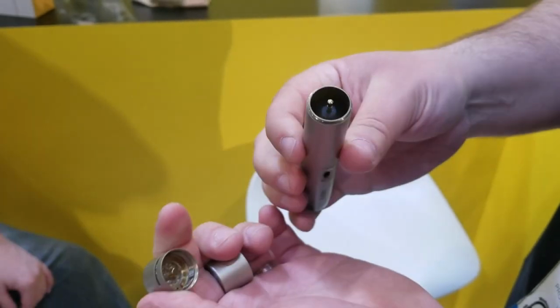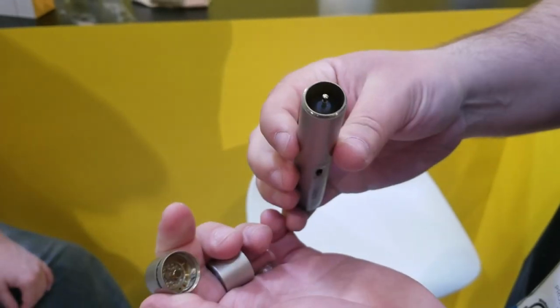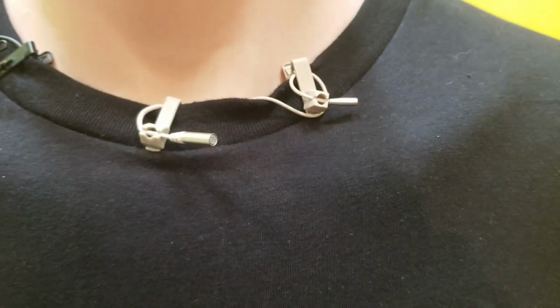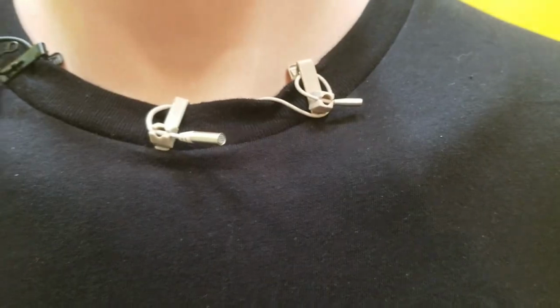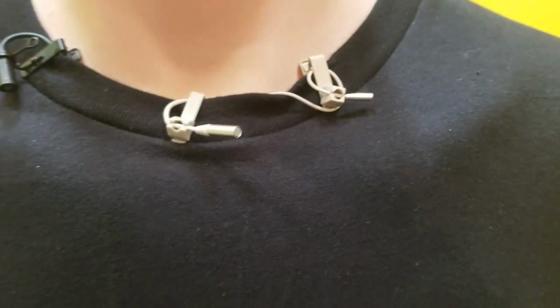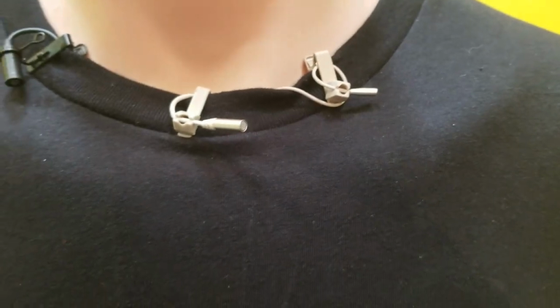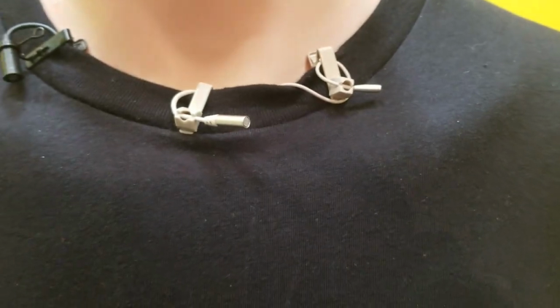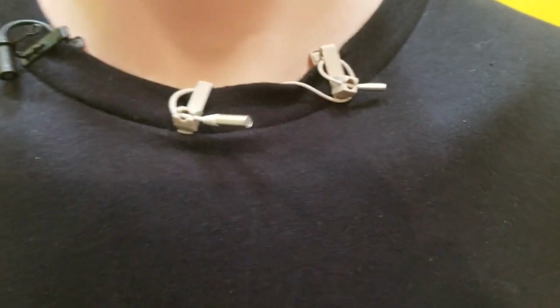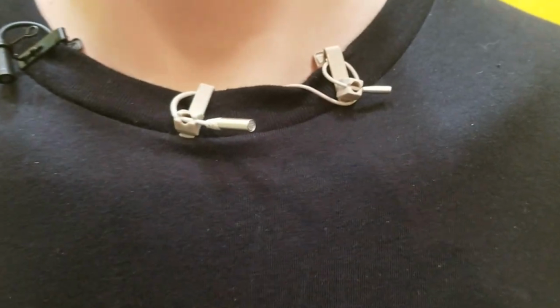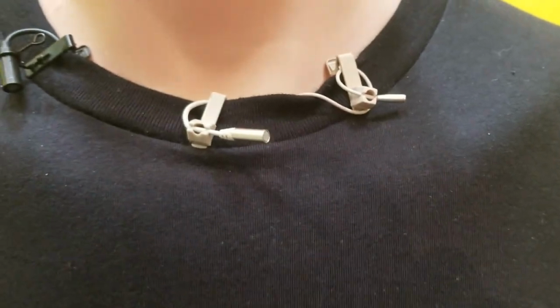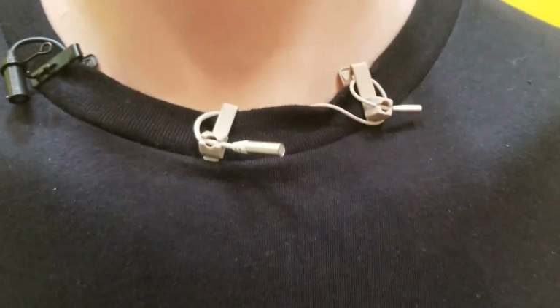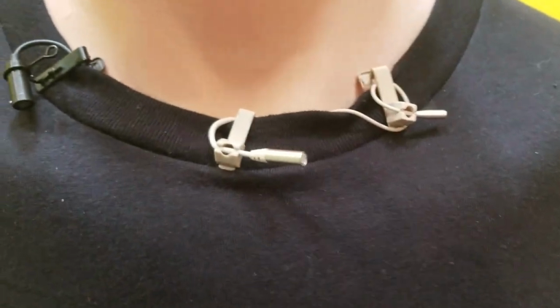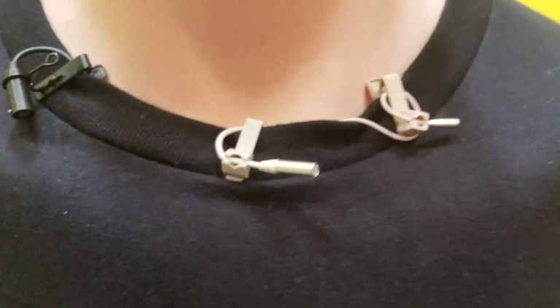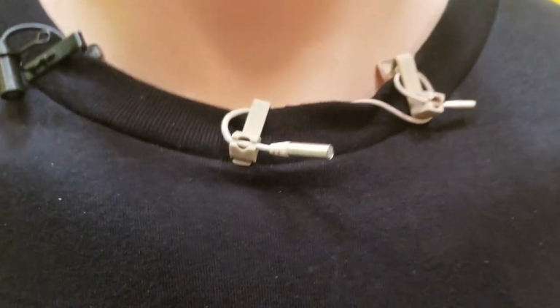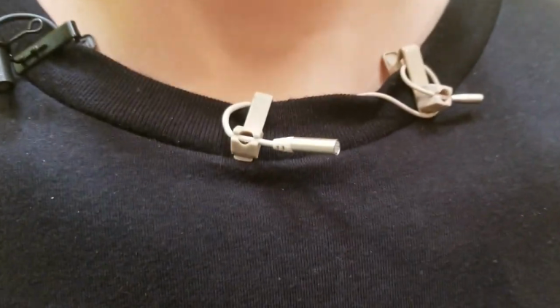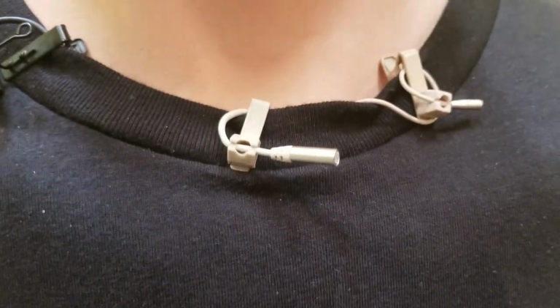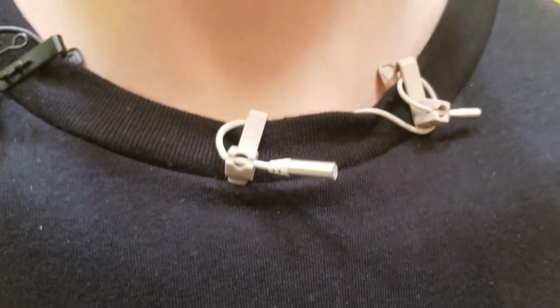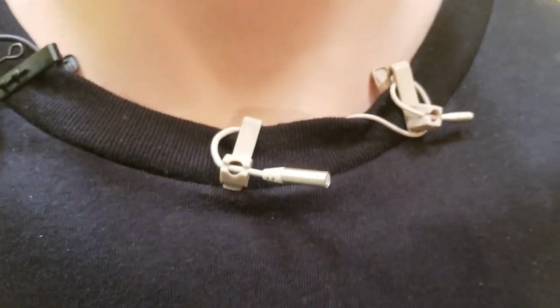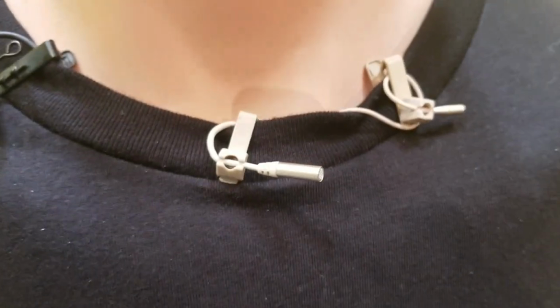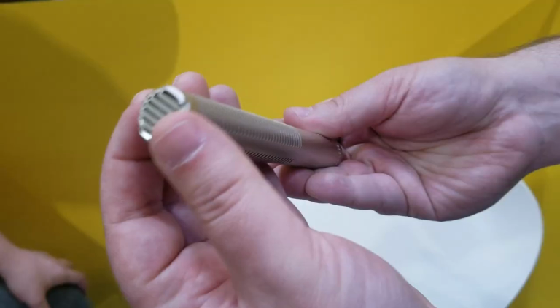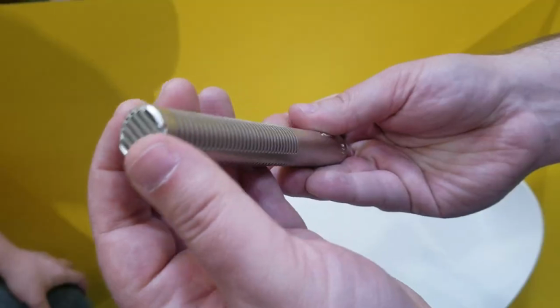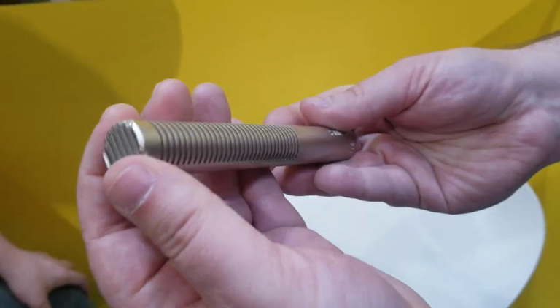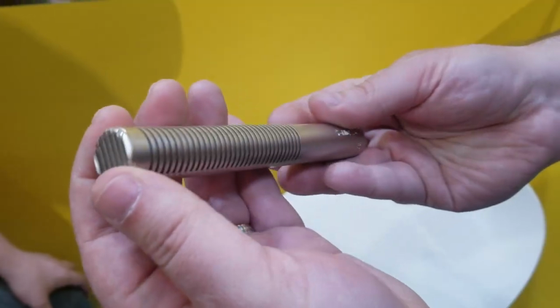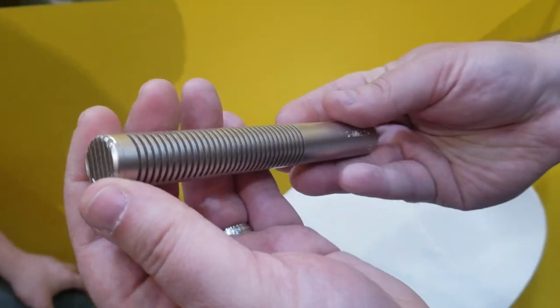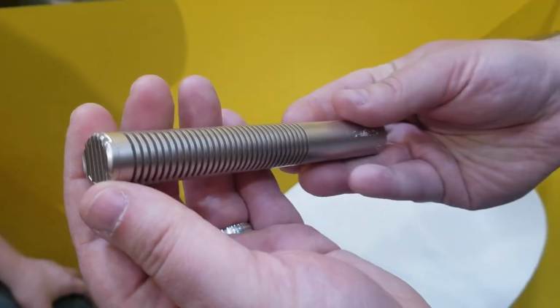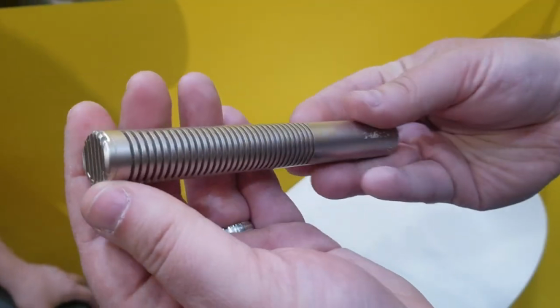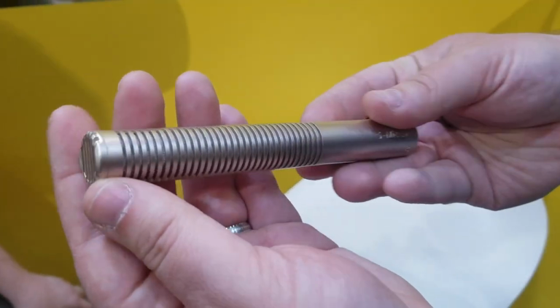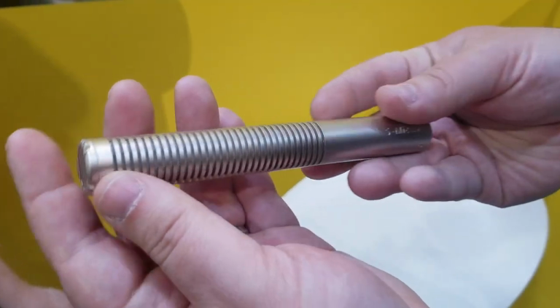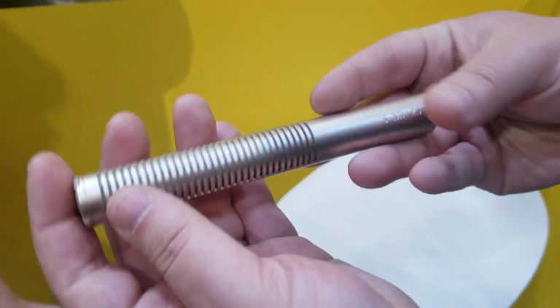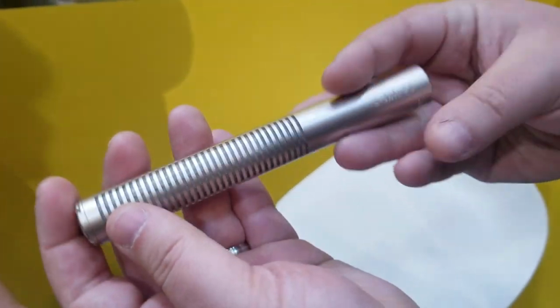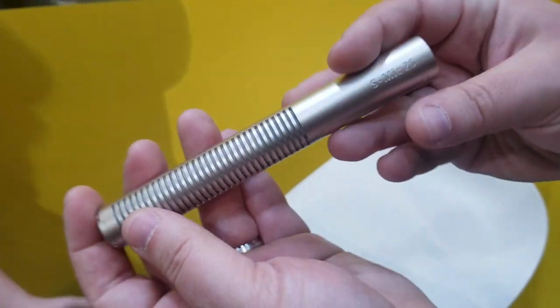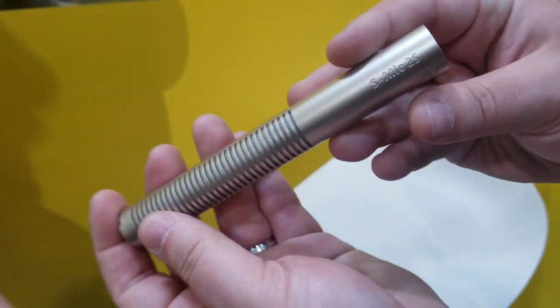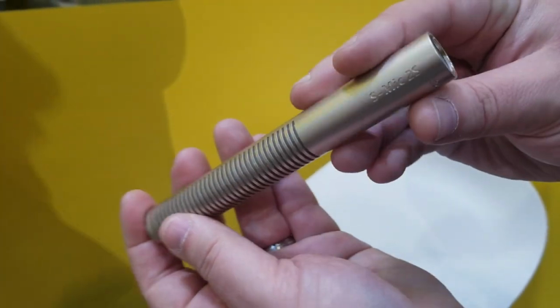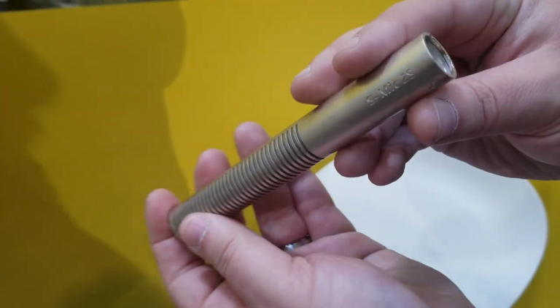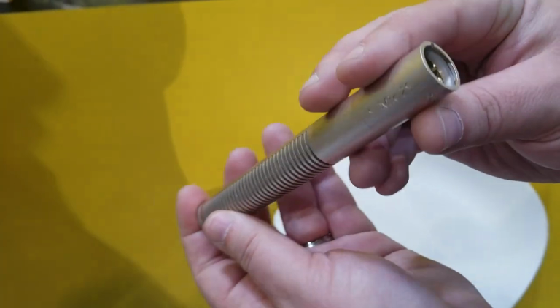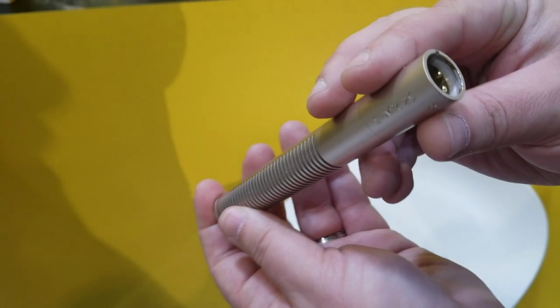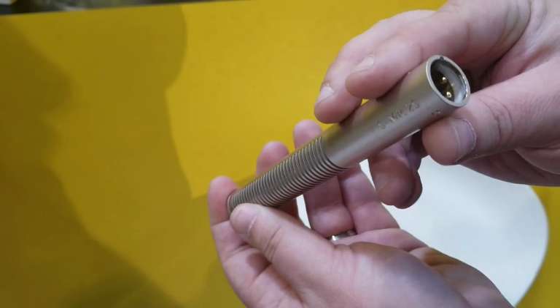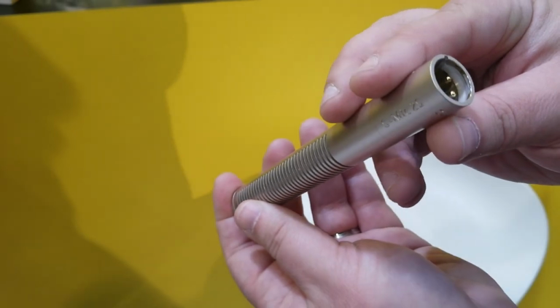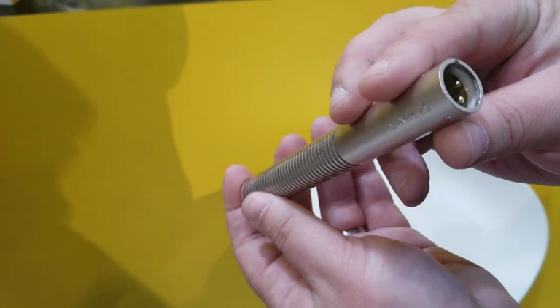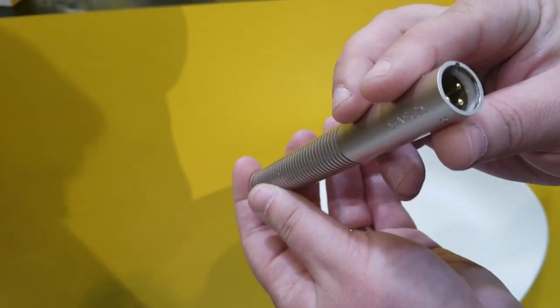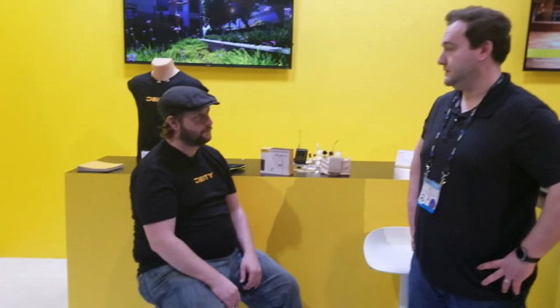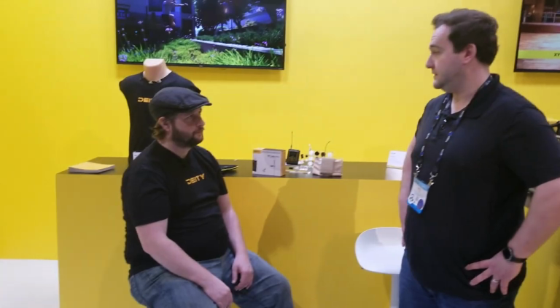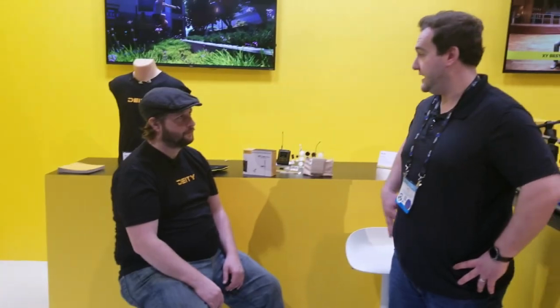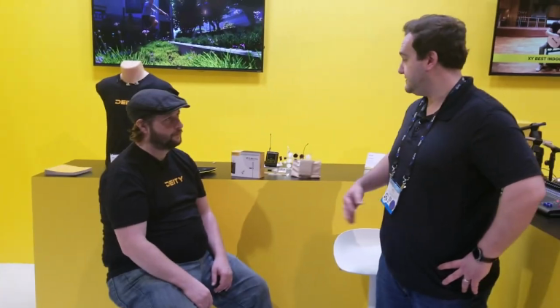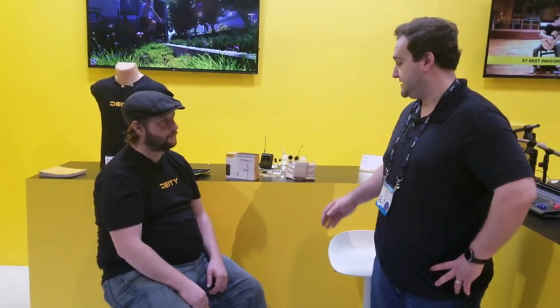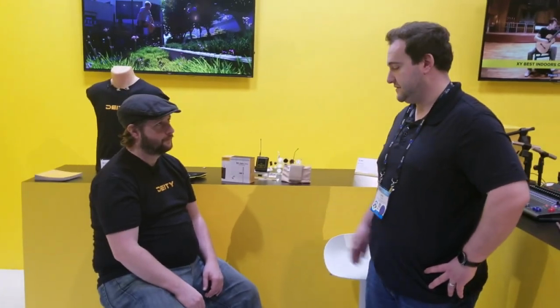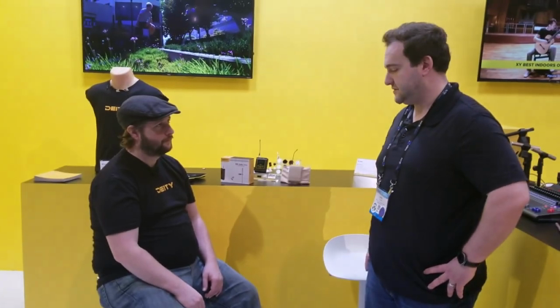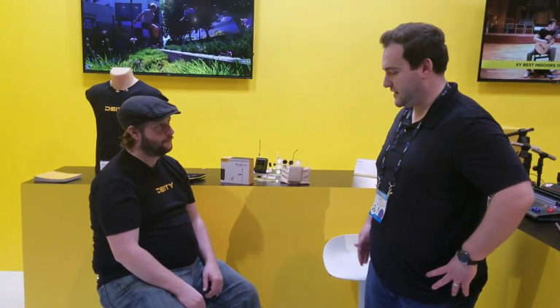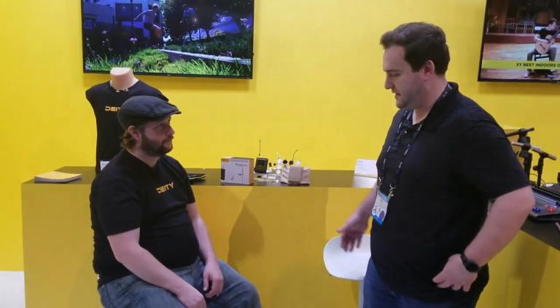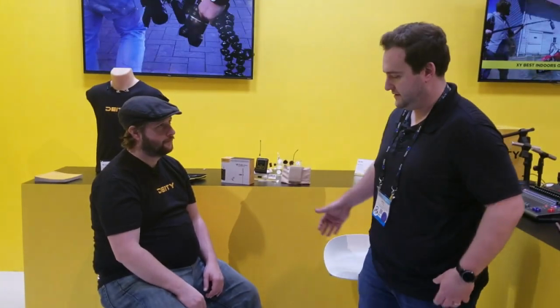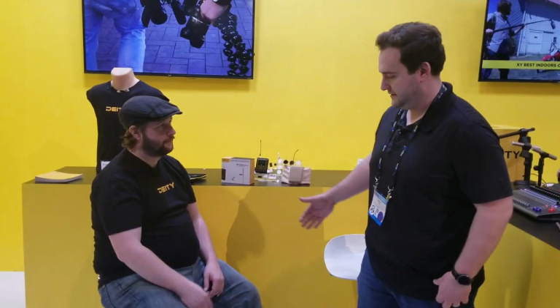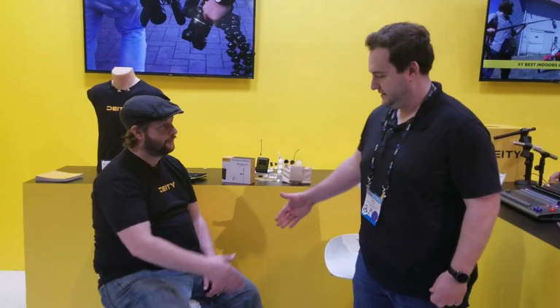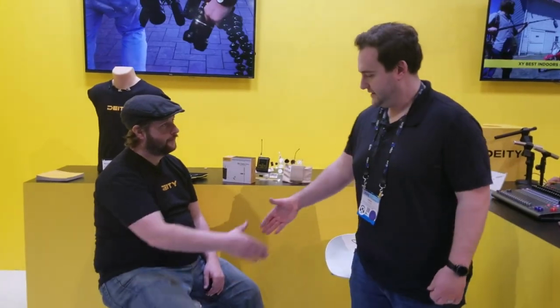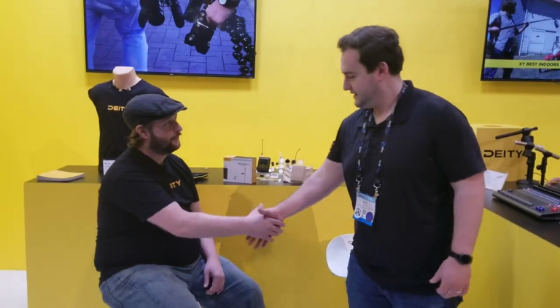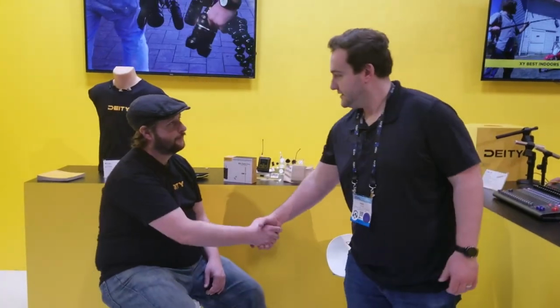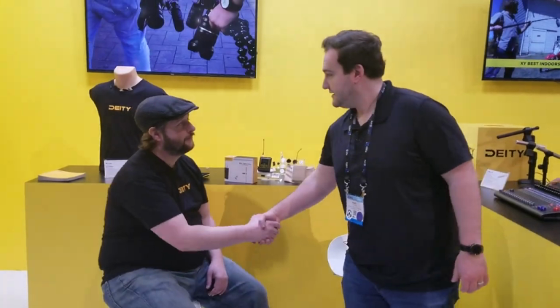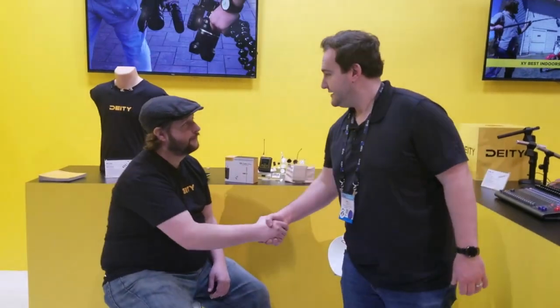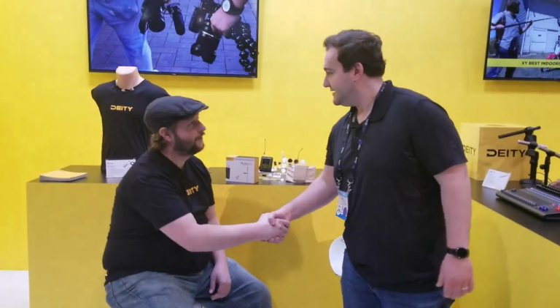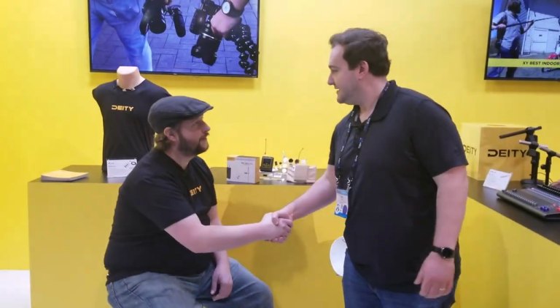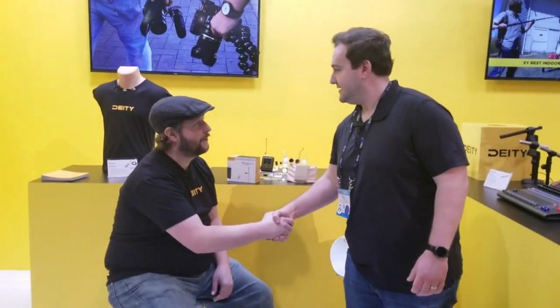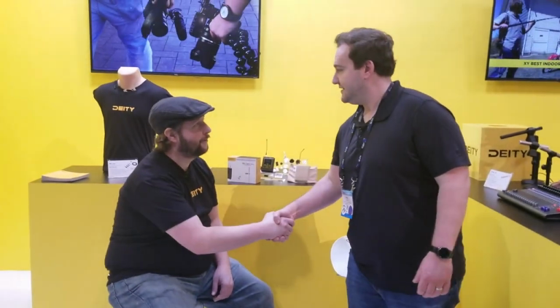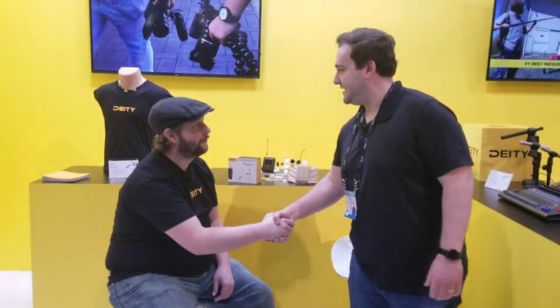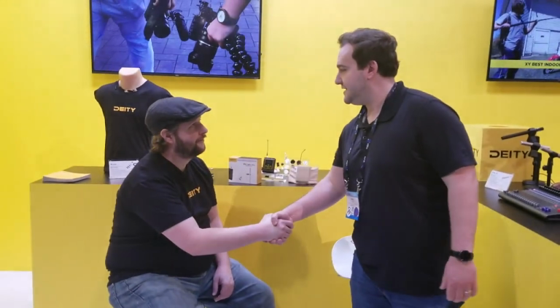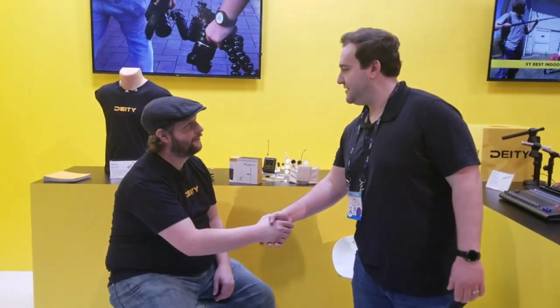That is what we've got going on at the DD booth at NAB 2019. Sounds great. Thank you.